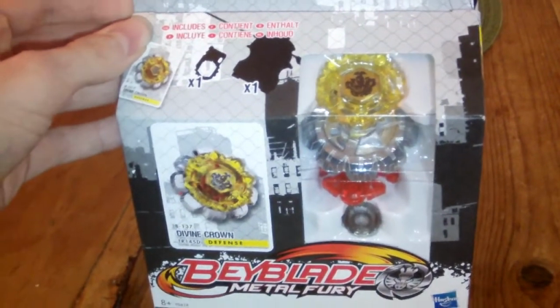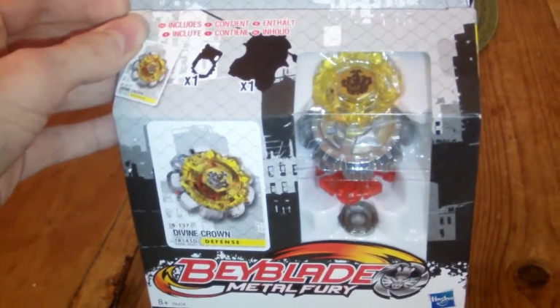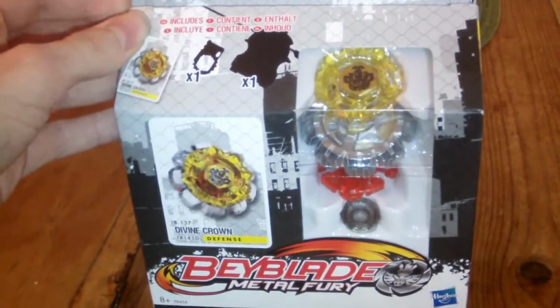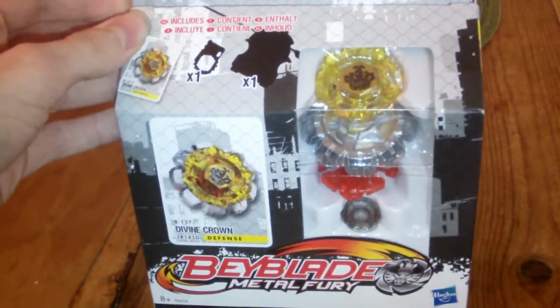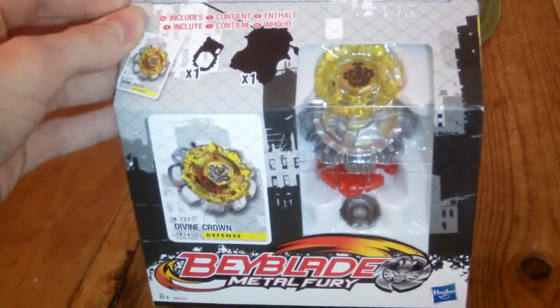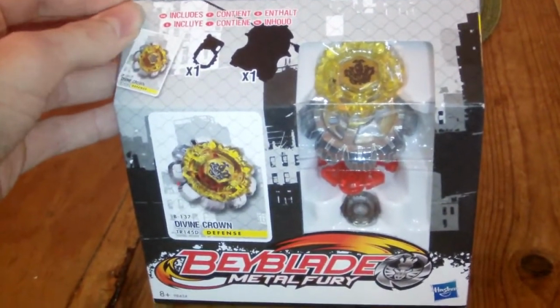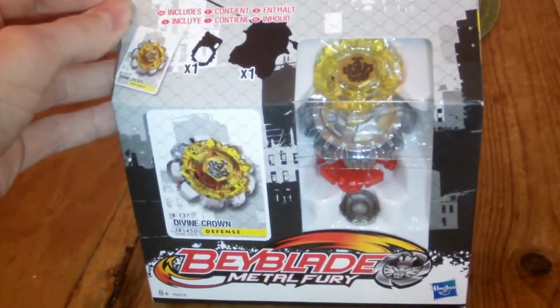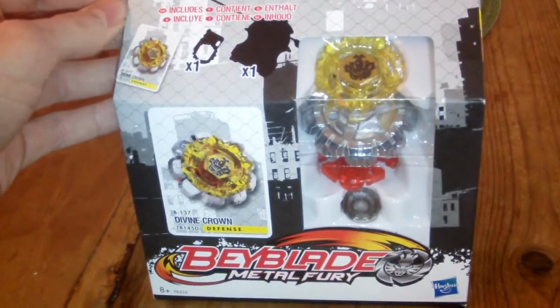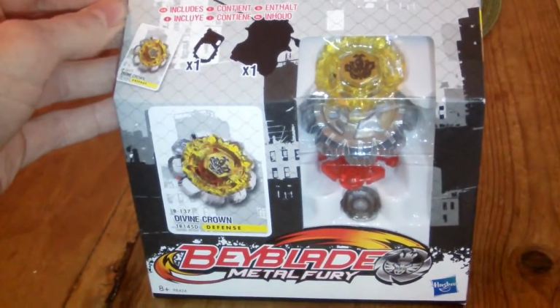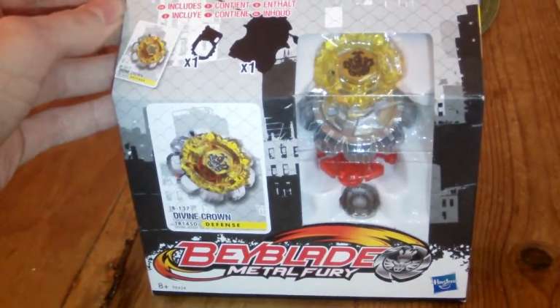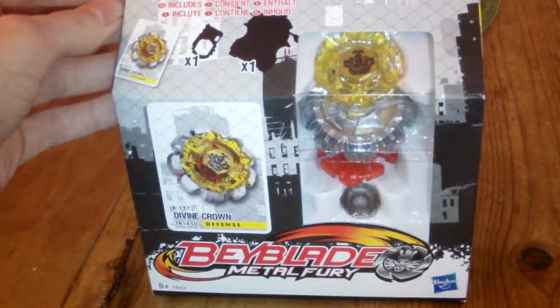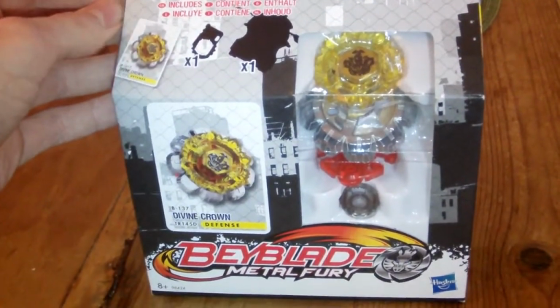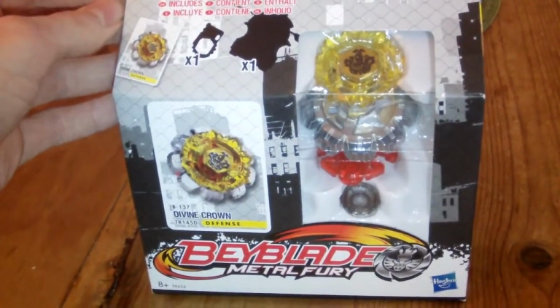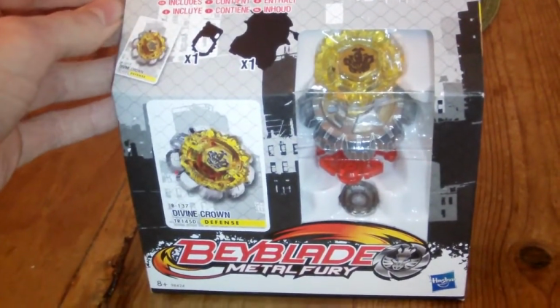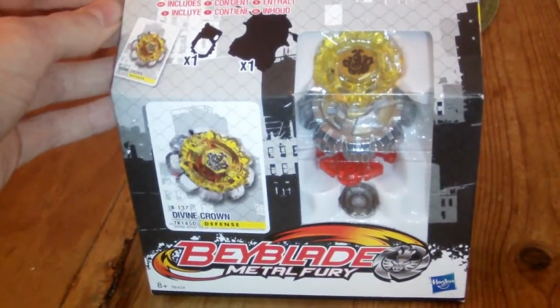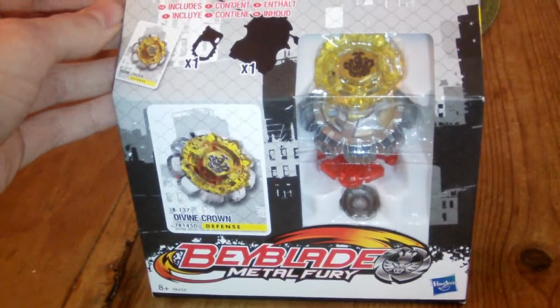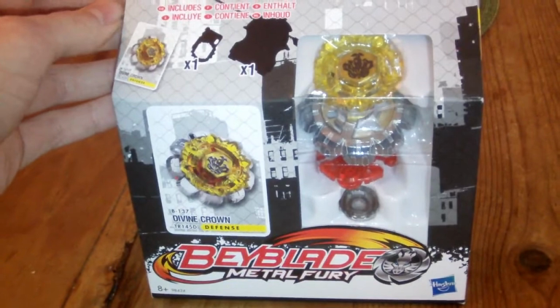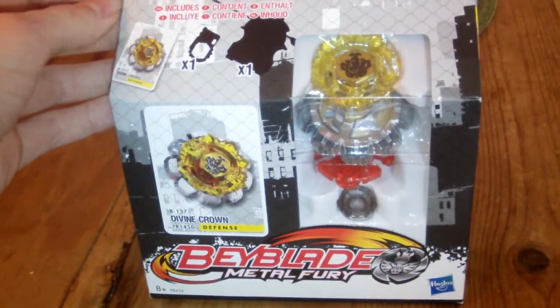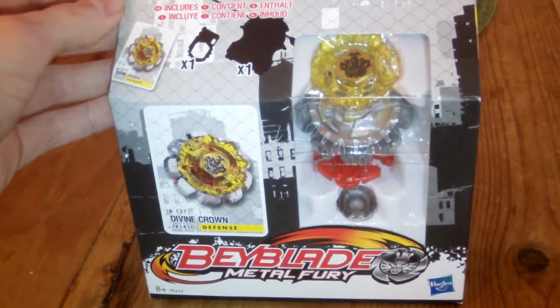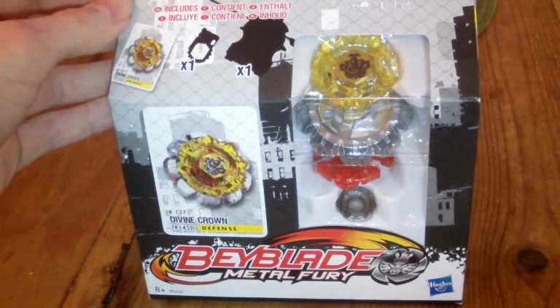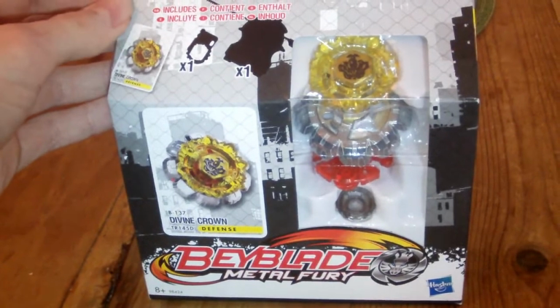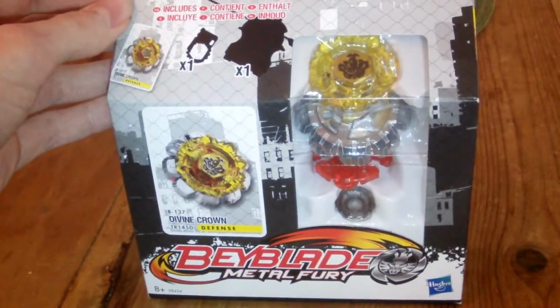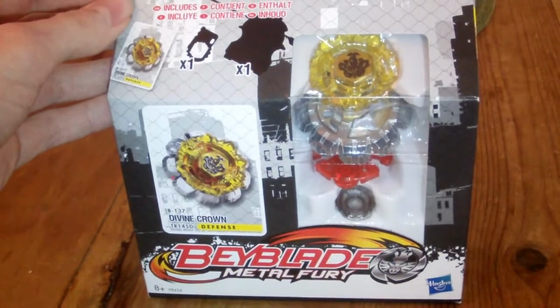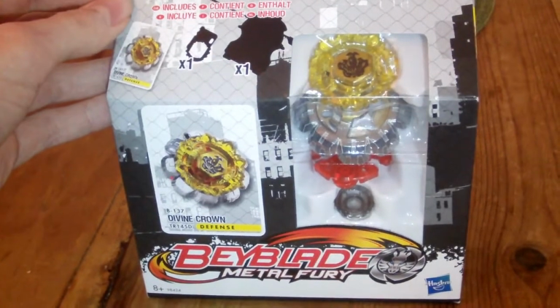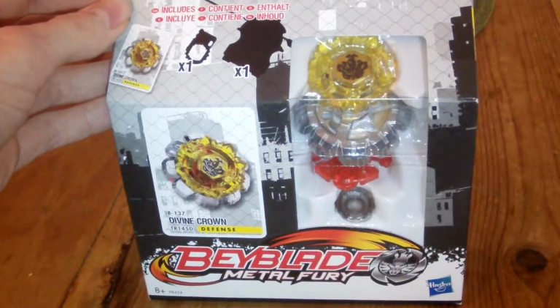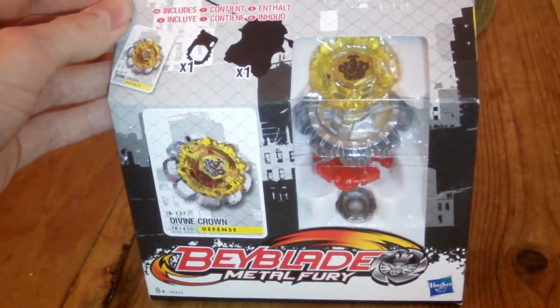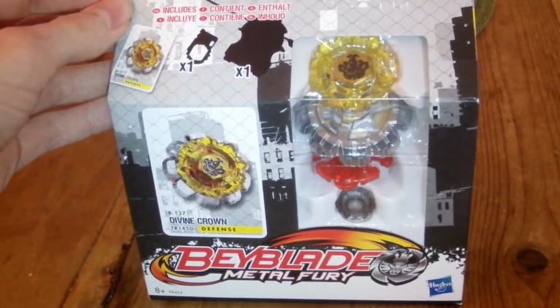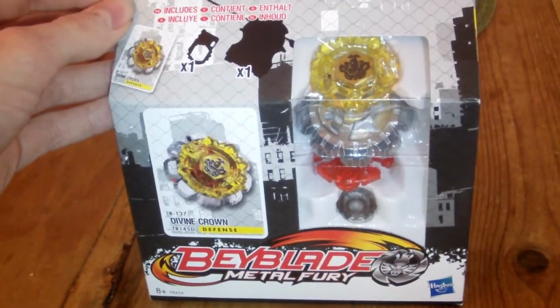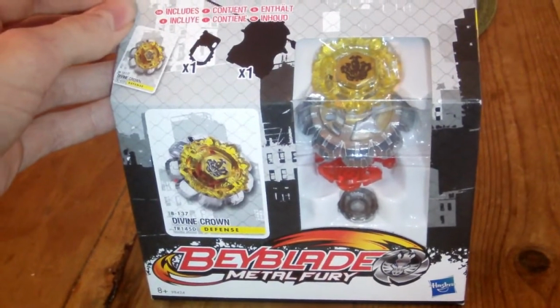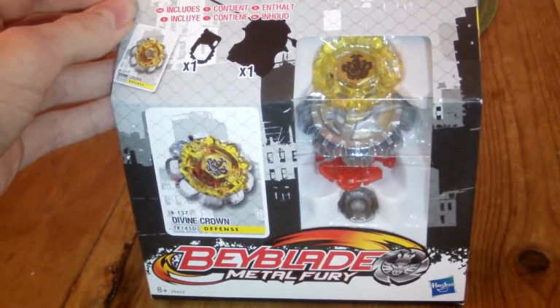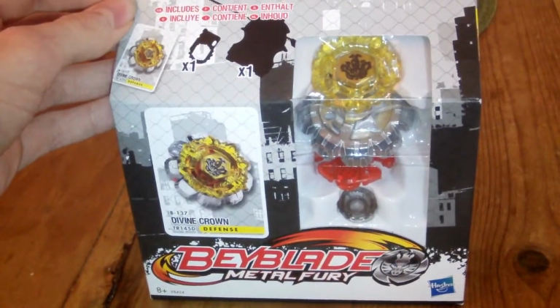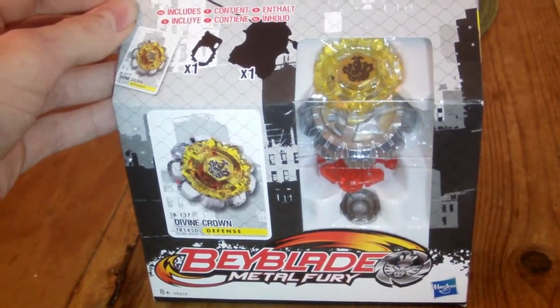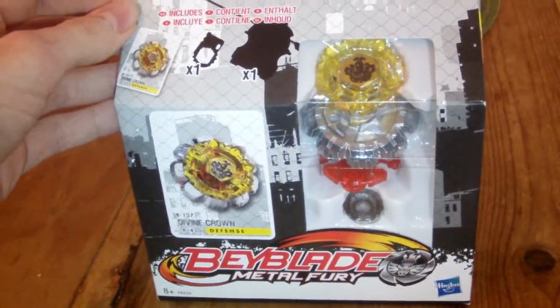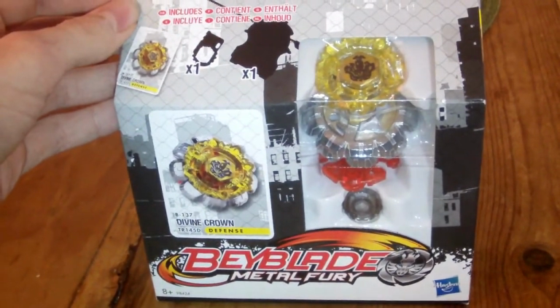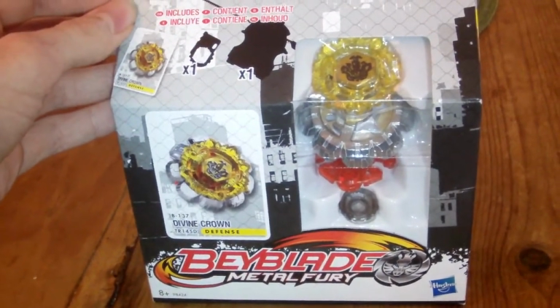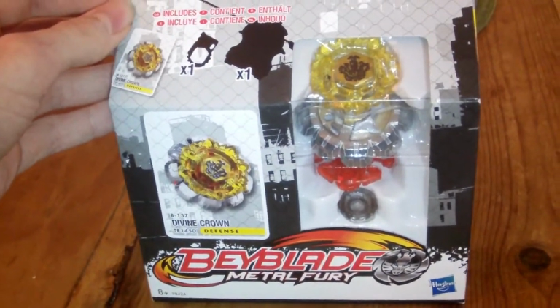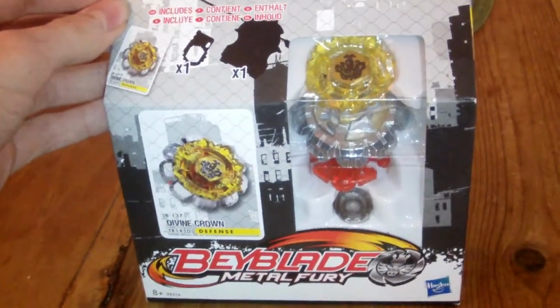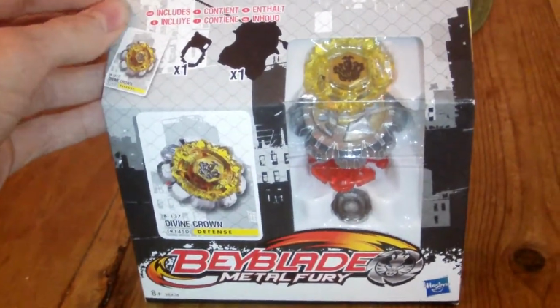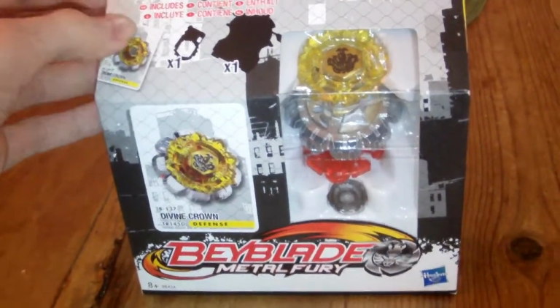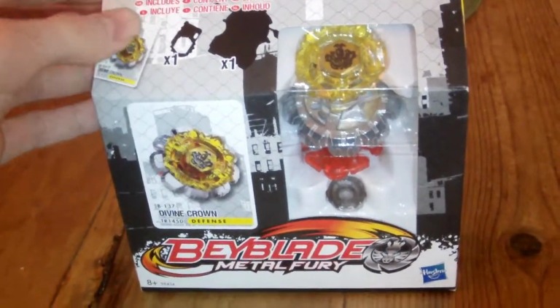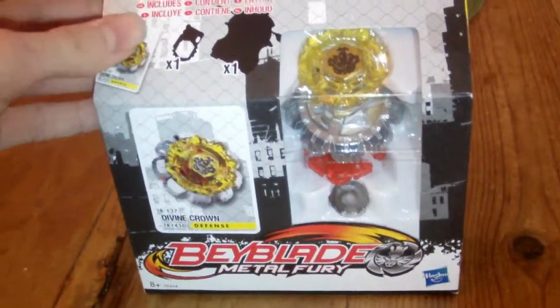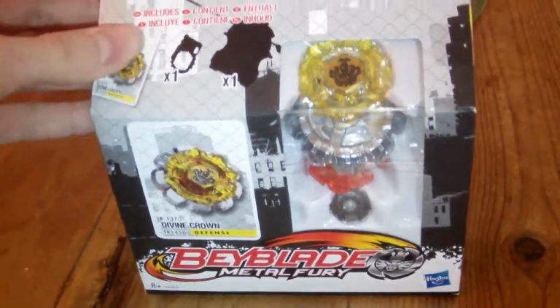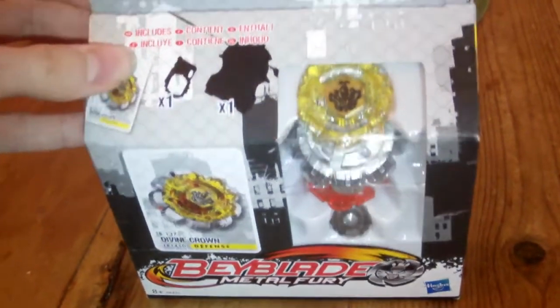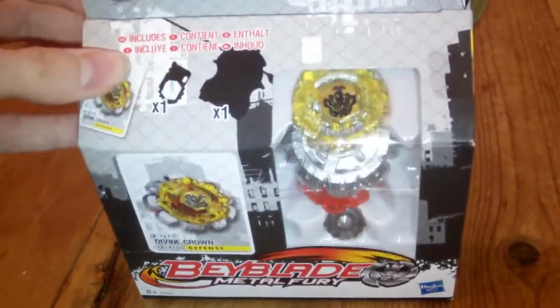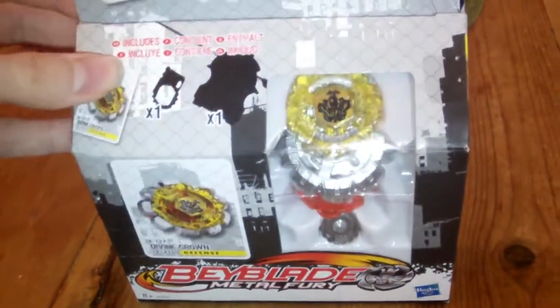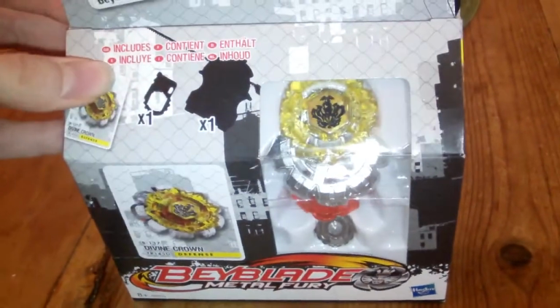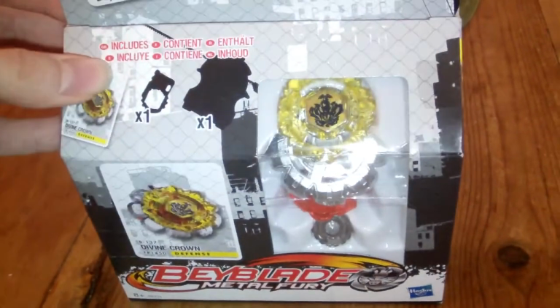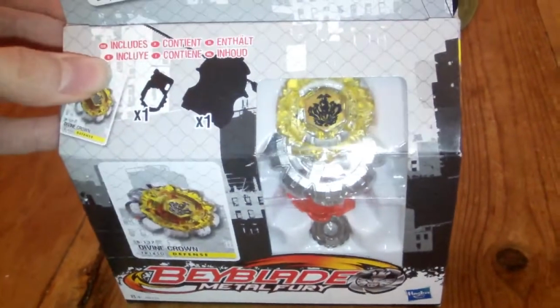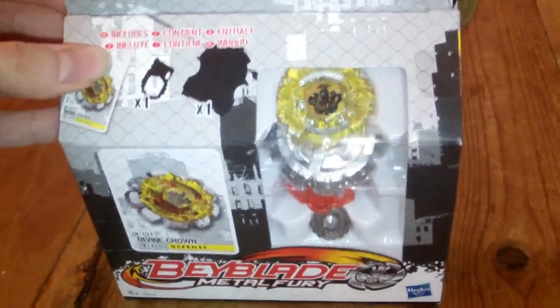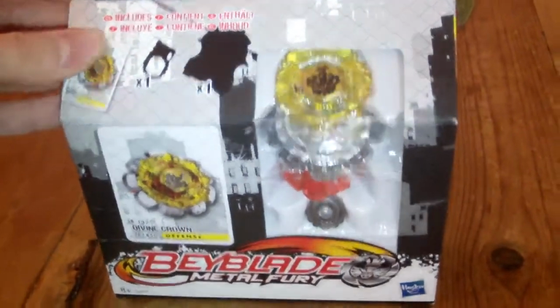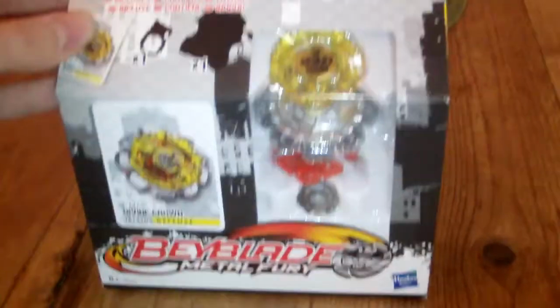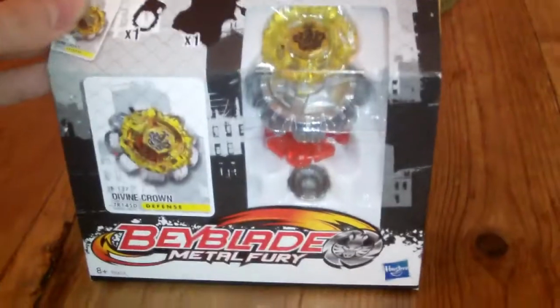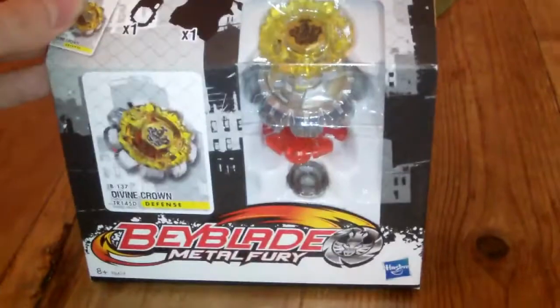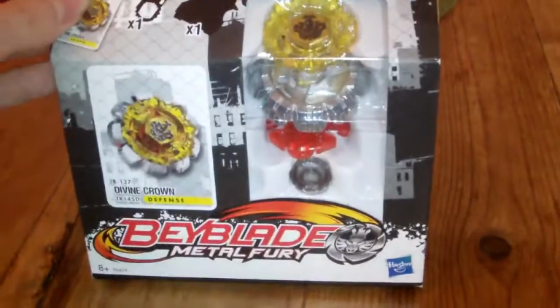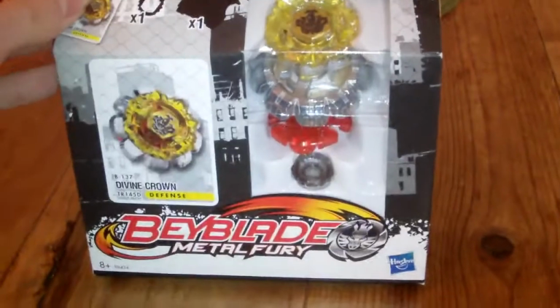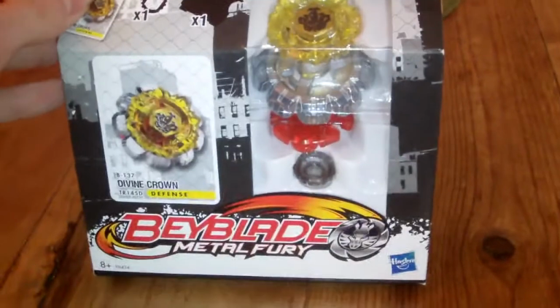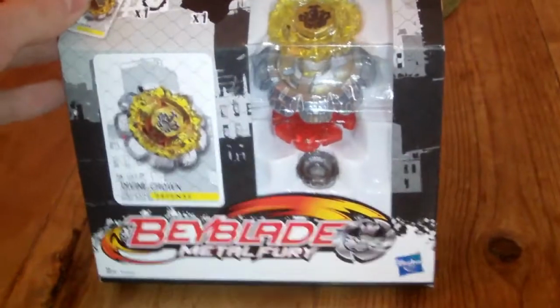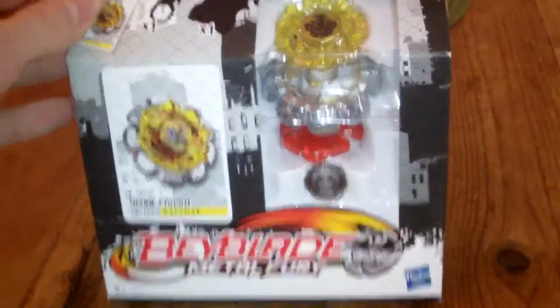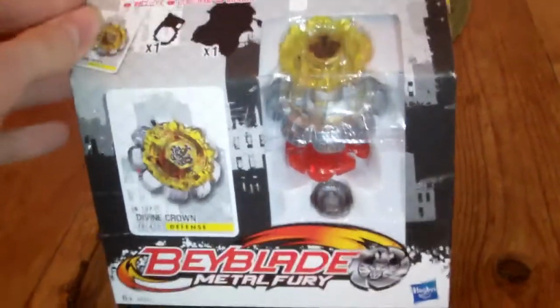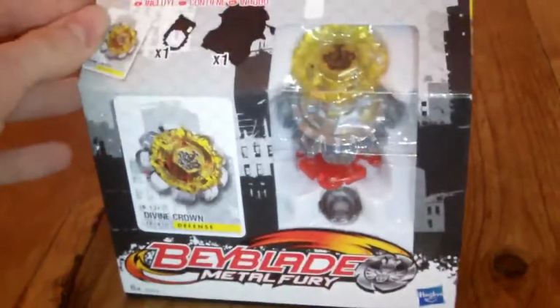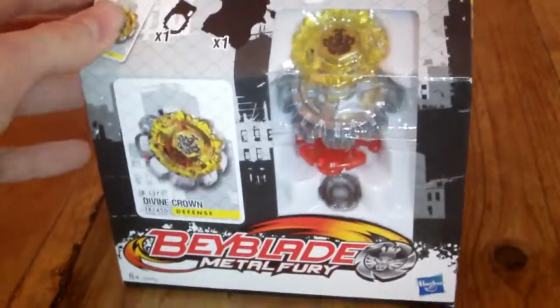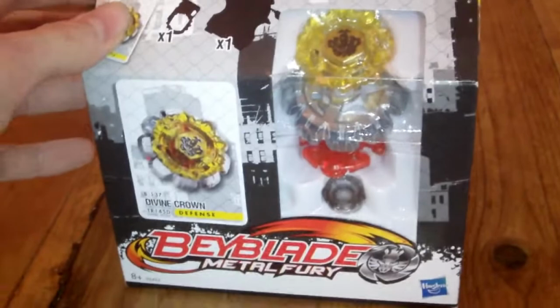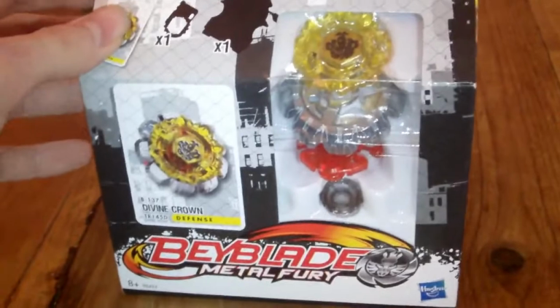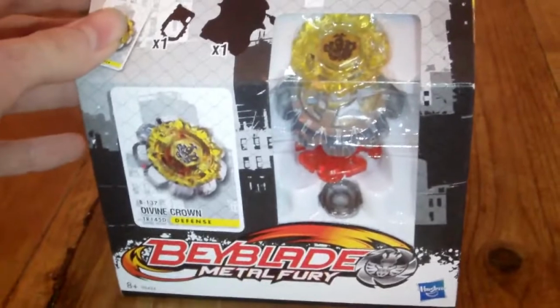It originally came with the Random Booster Volume 9 Jupiter, and it looks pretty cool, I guess.